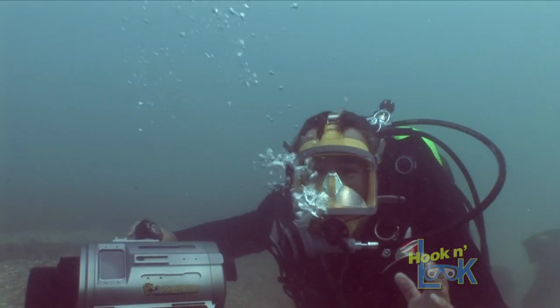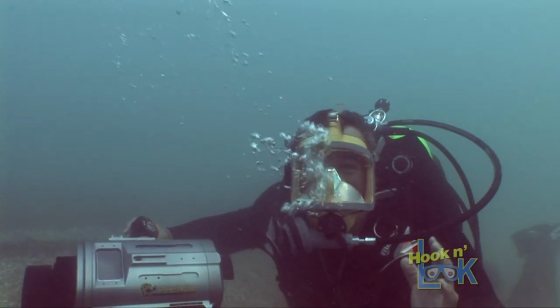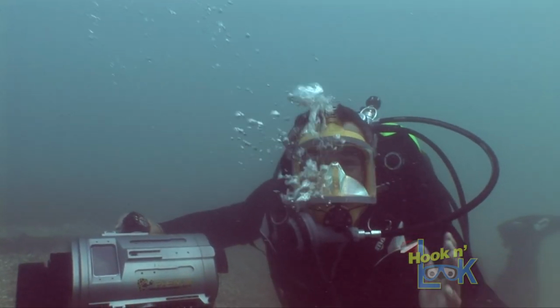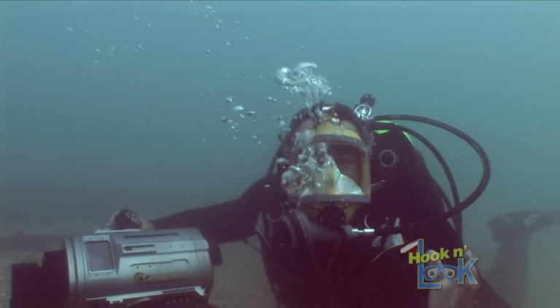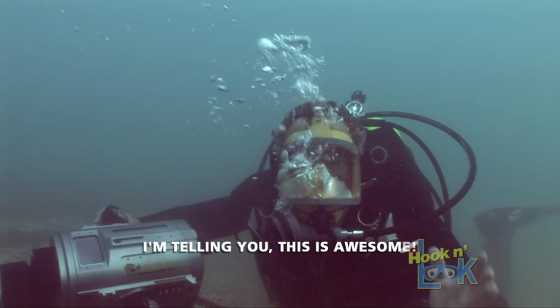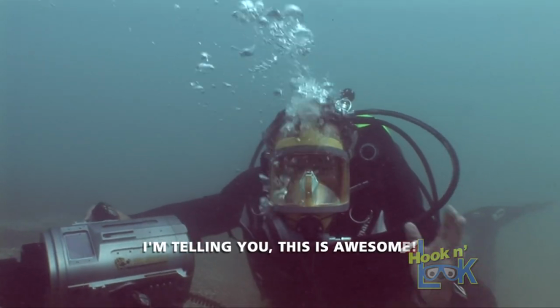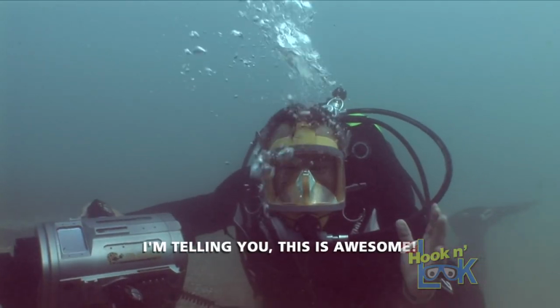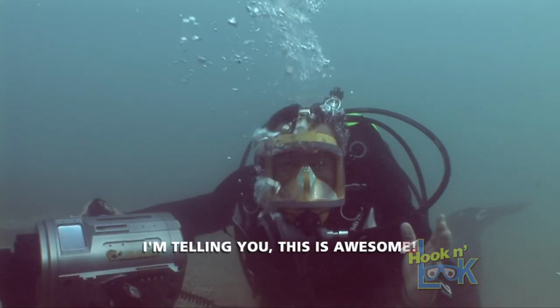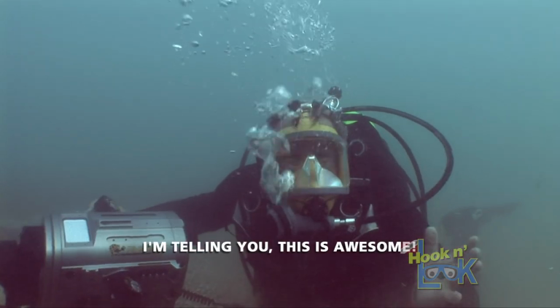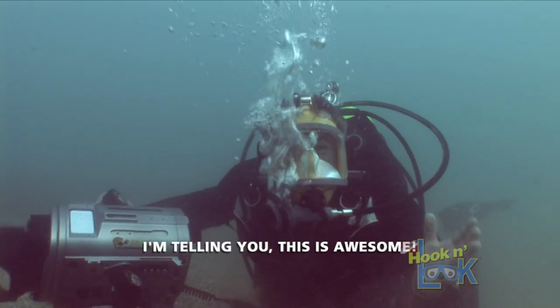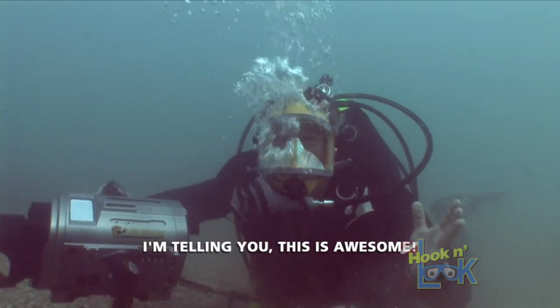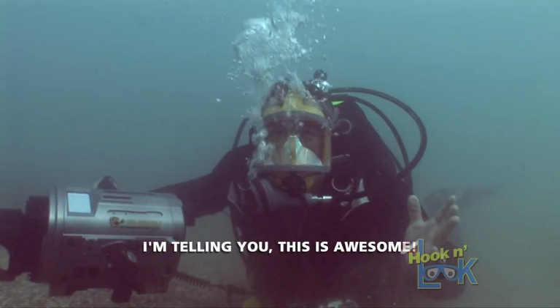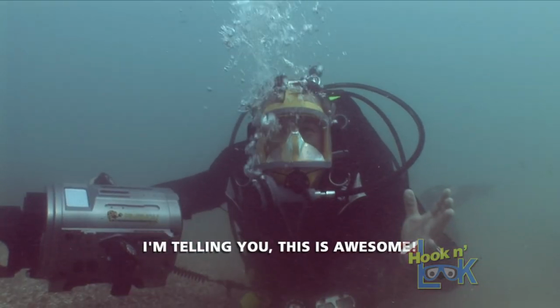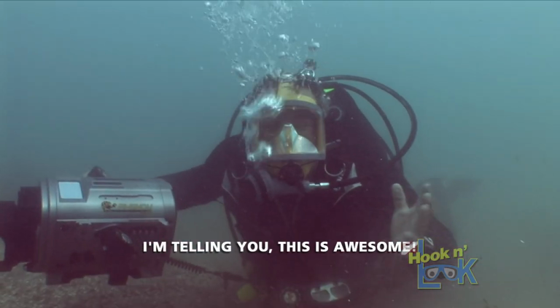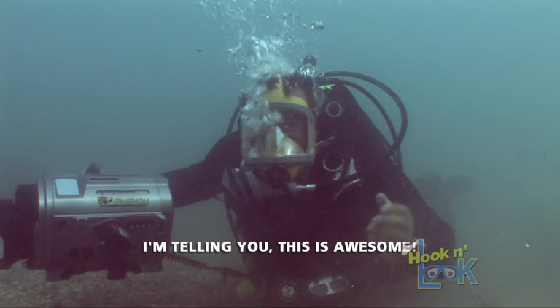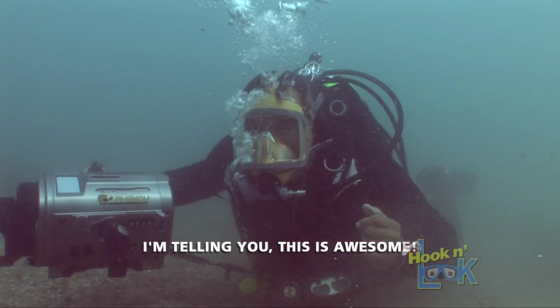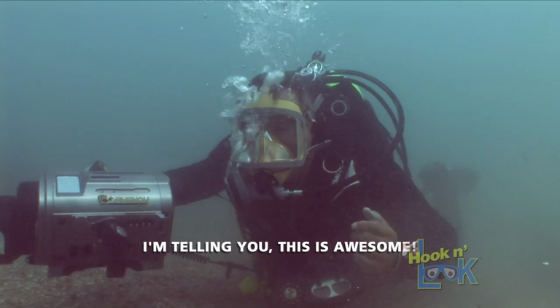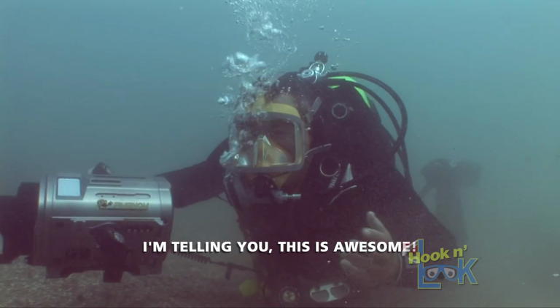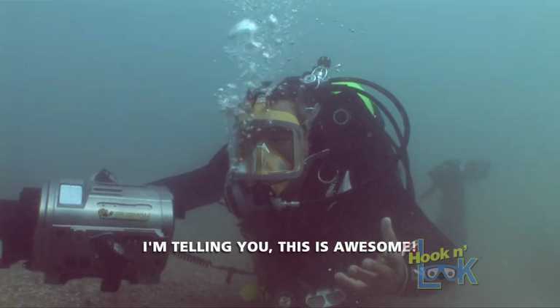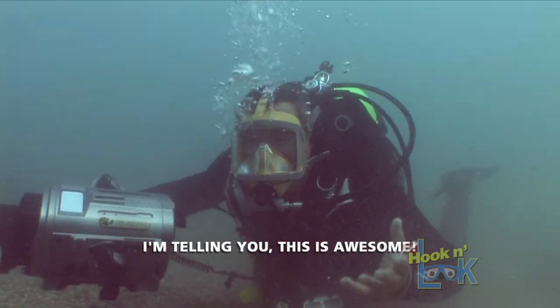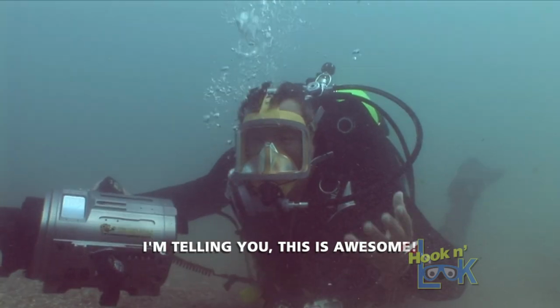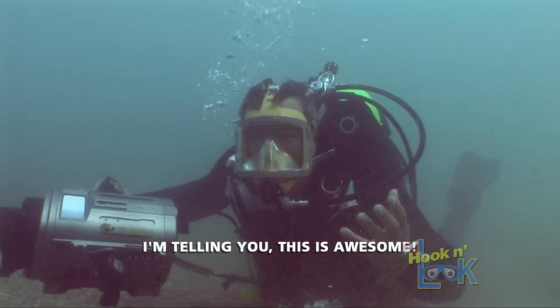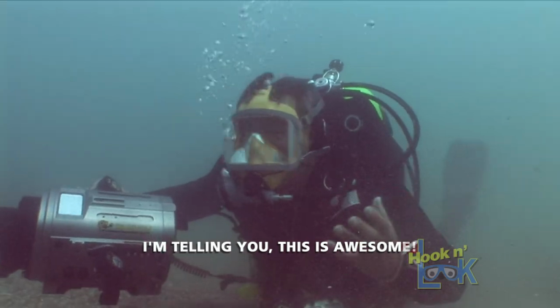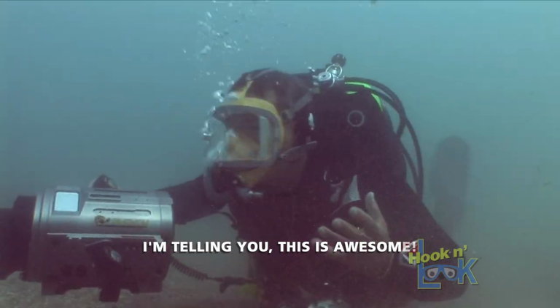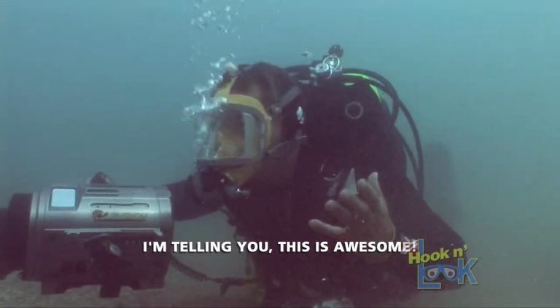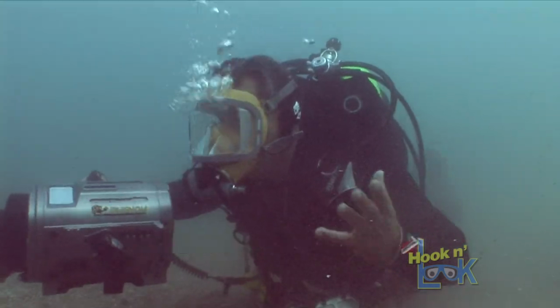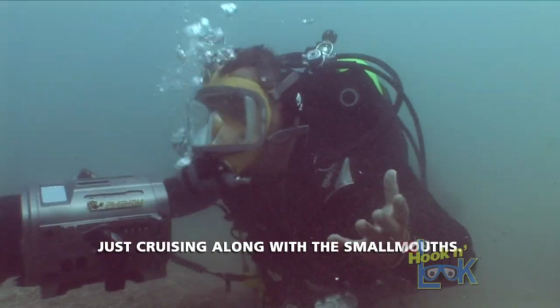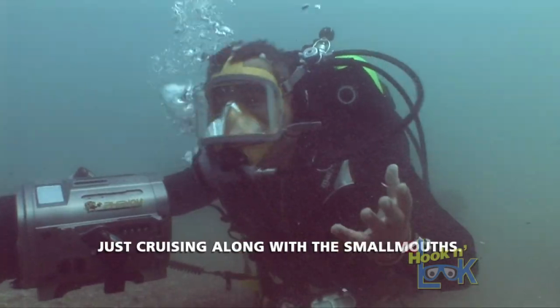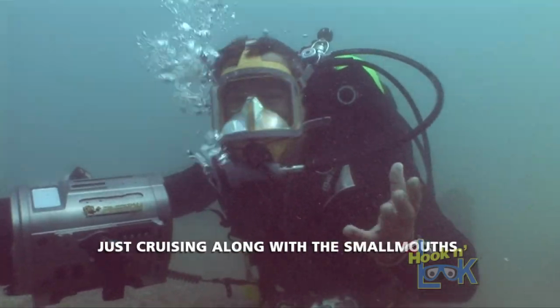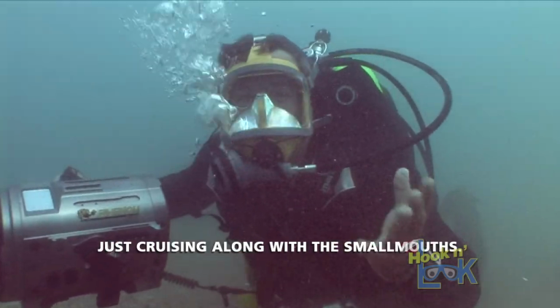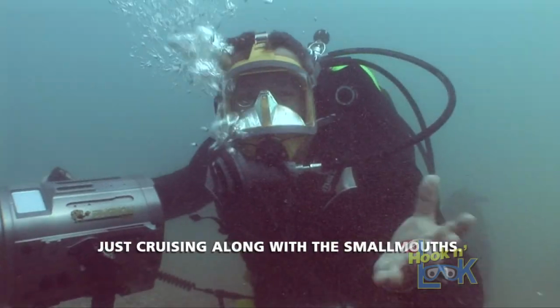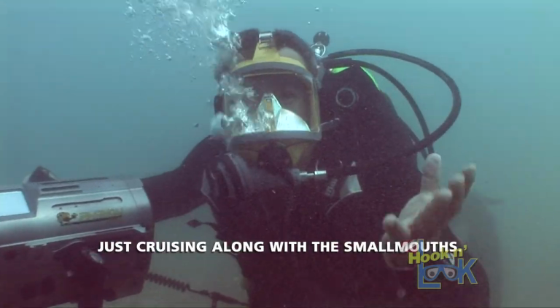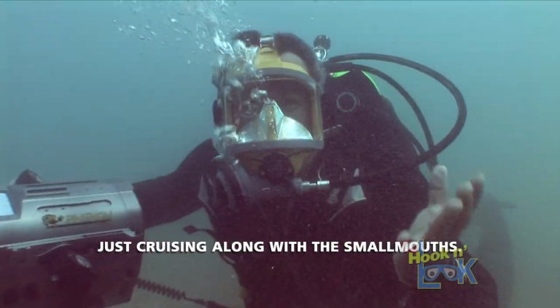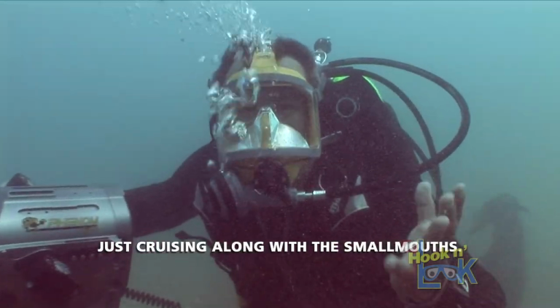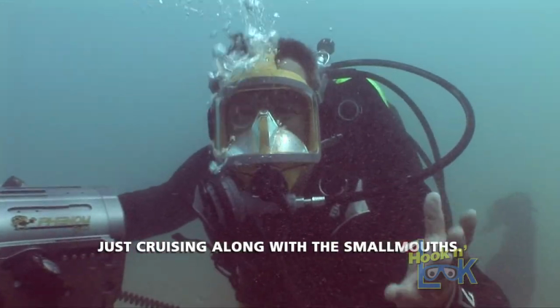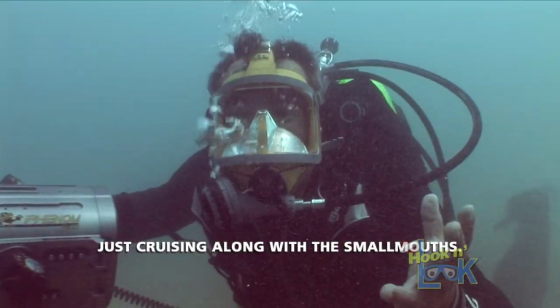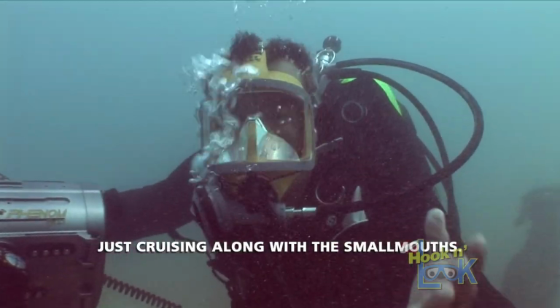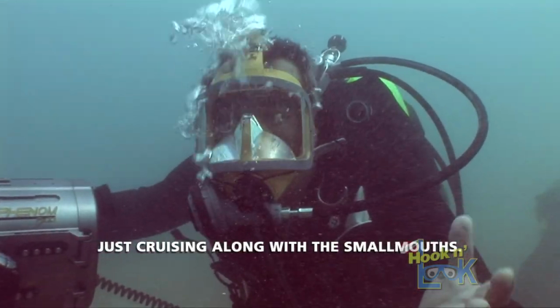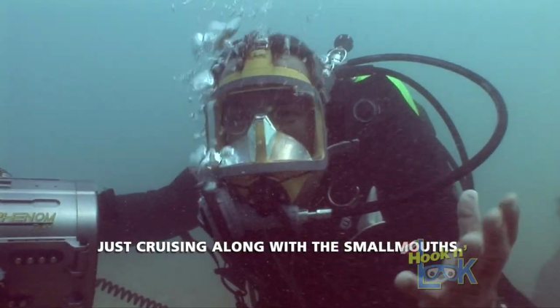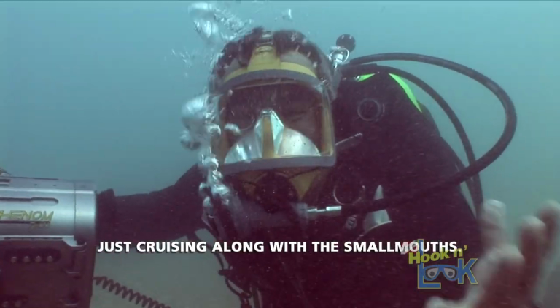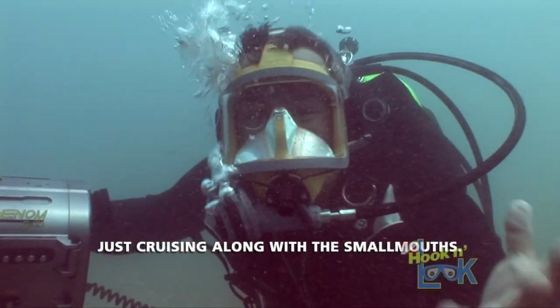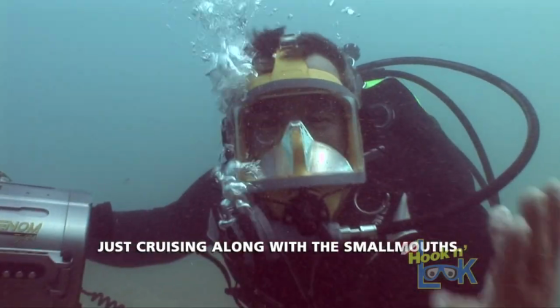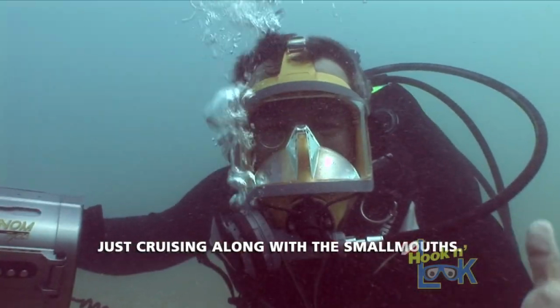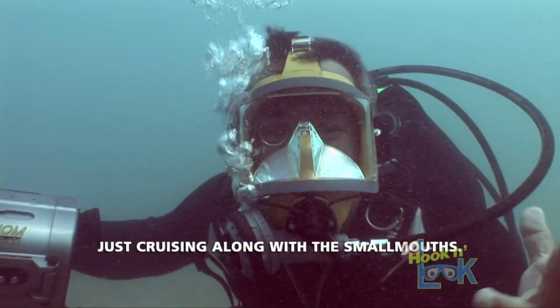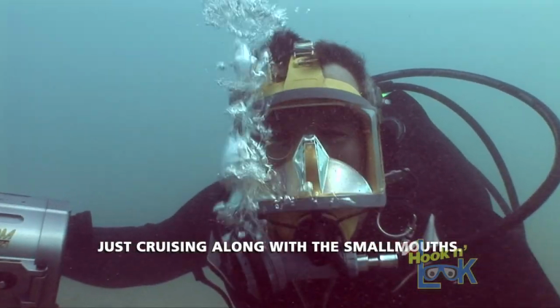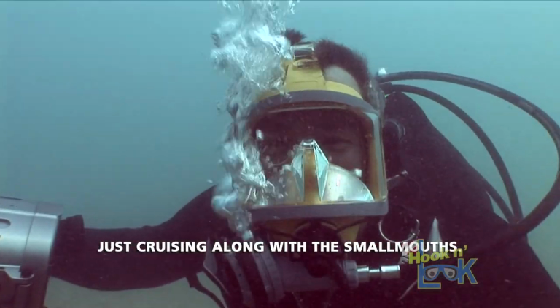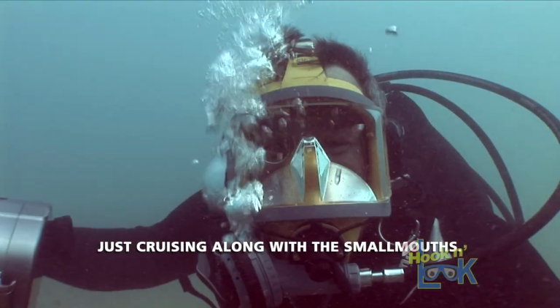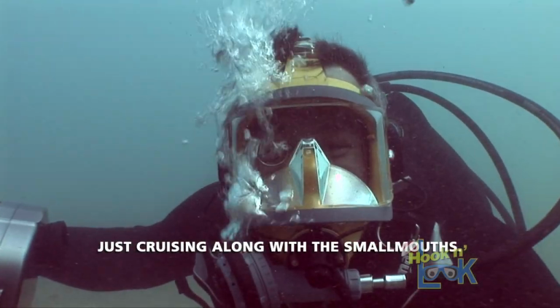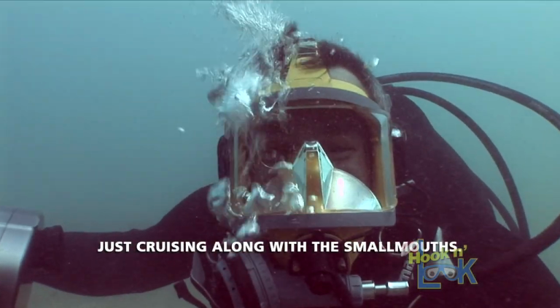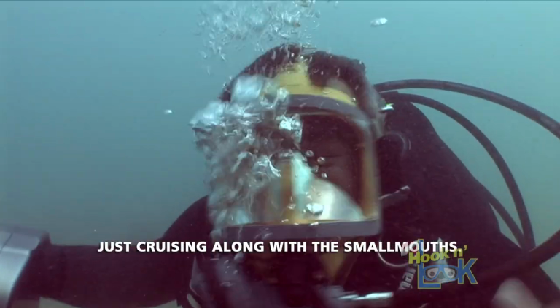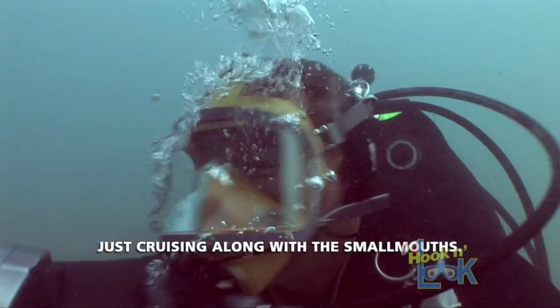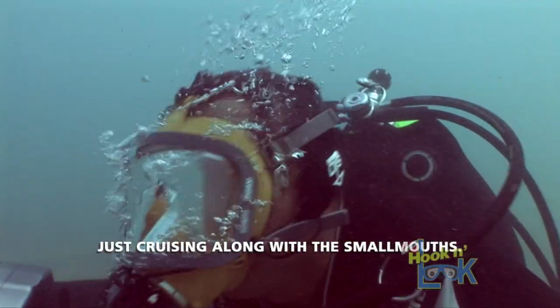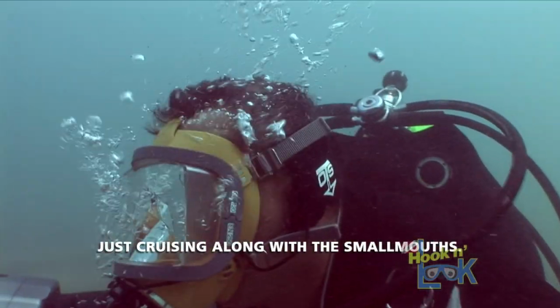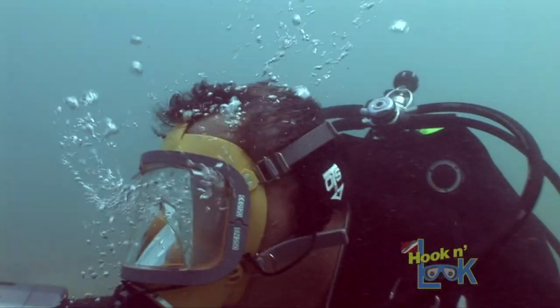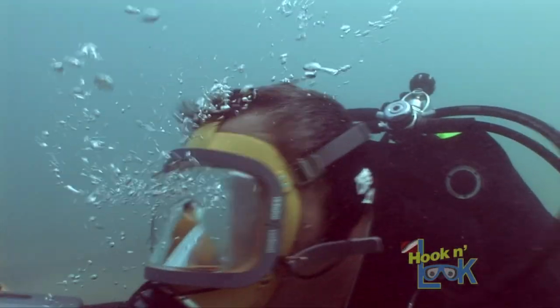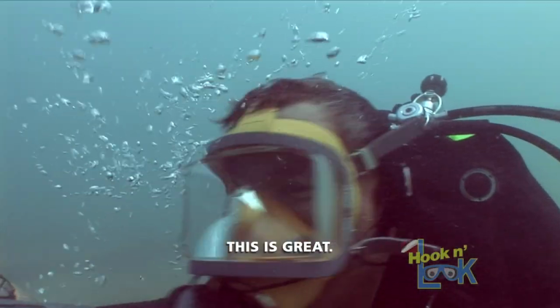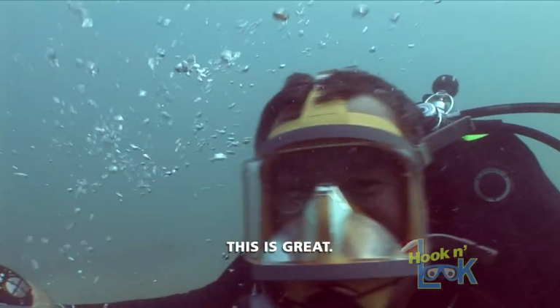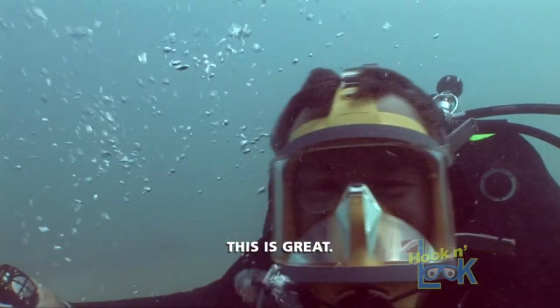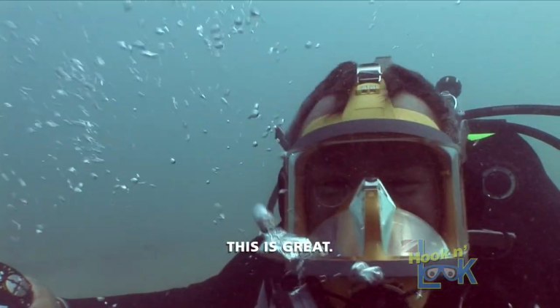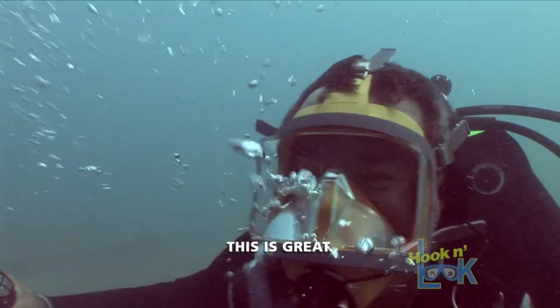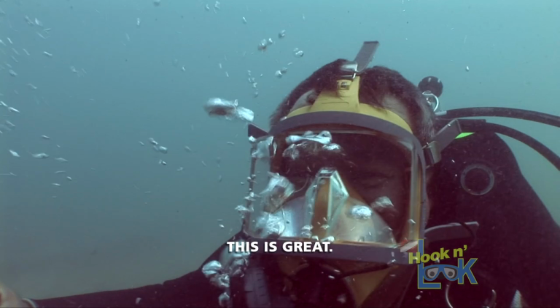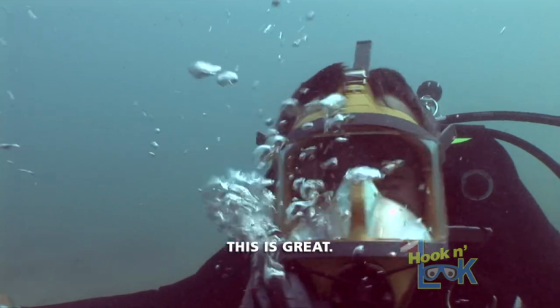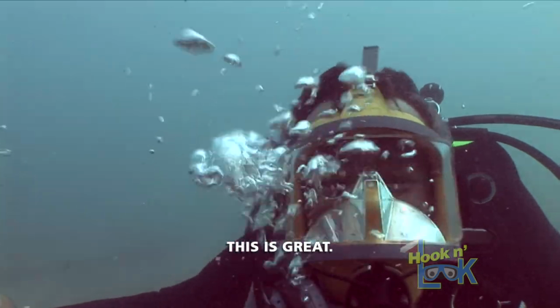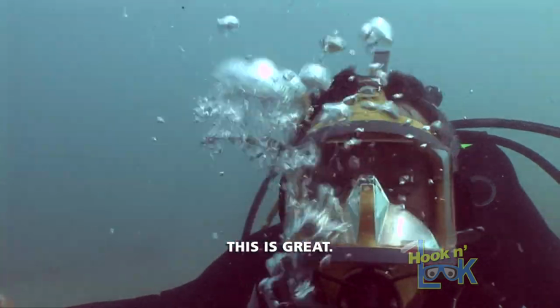I'm telling you, this is awesome — just cruising along with the smallmouths. This is great.